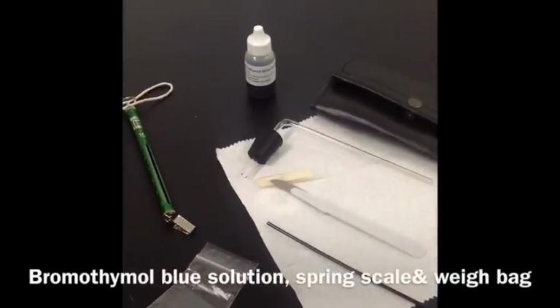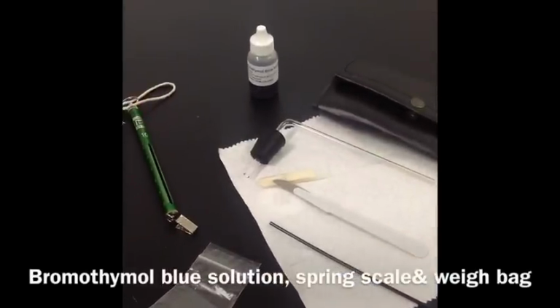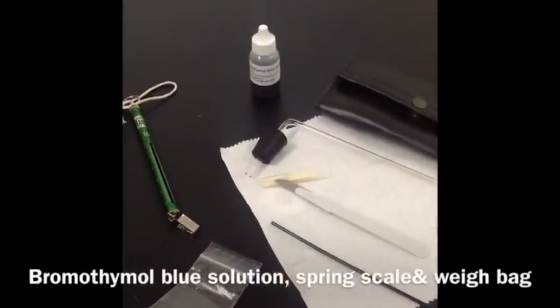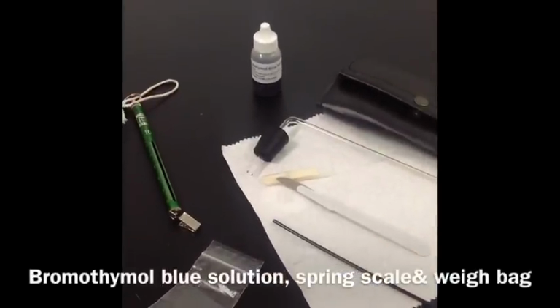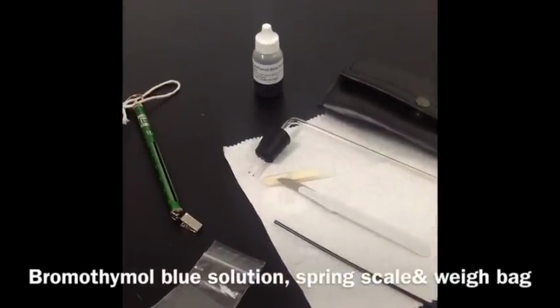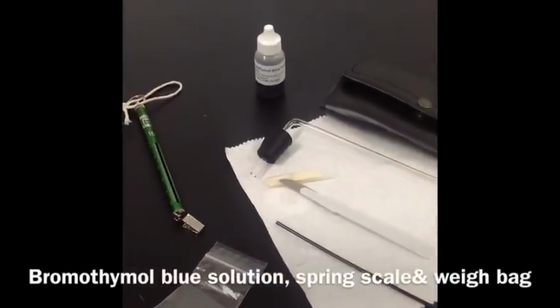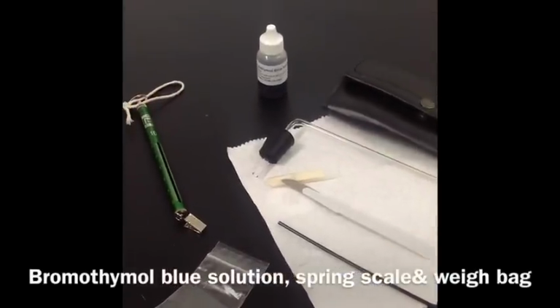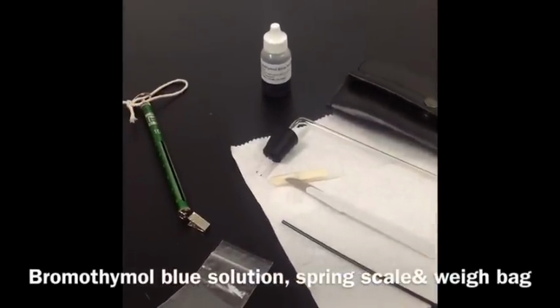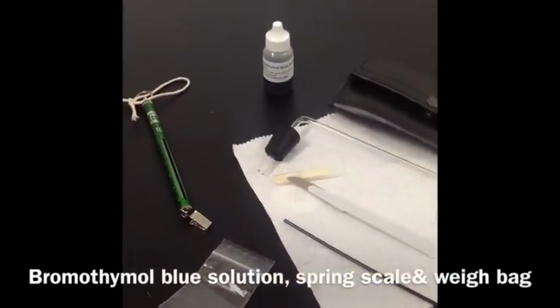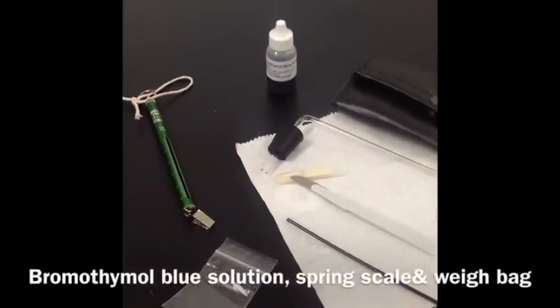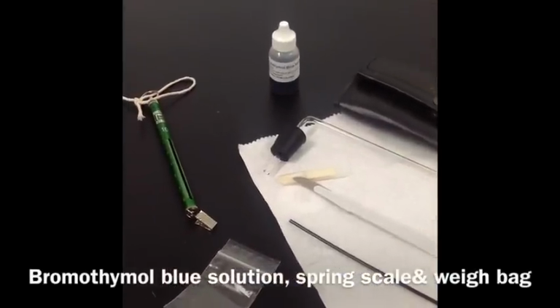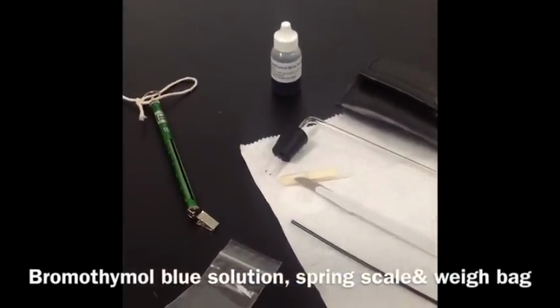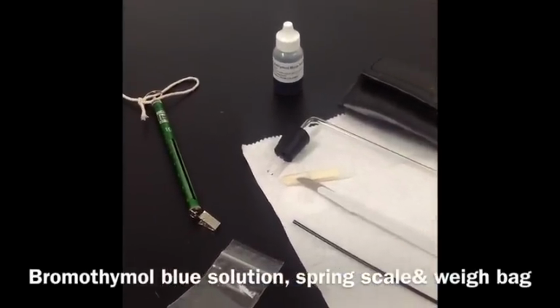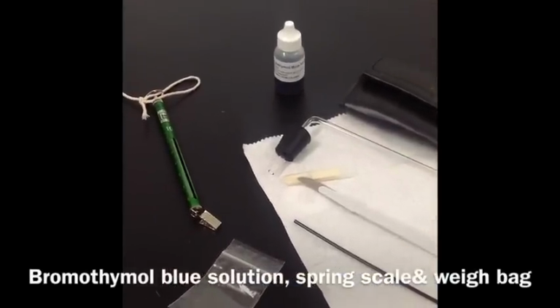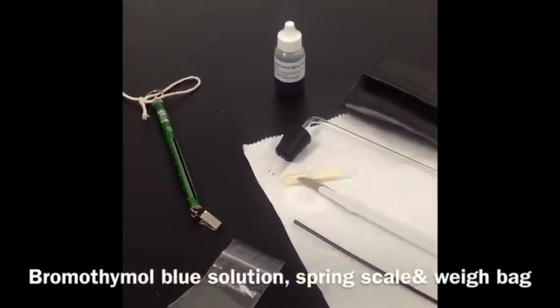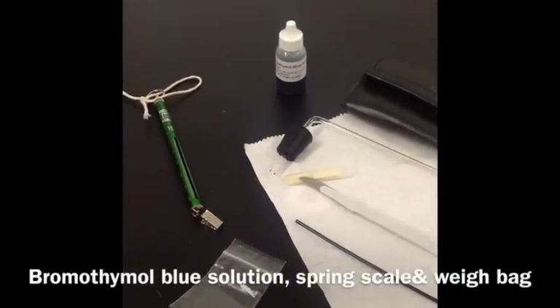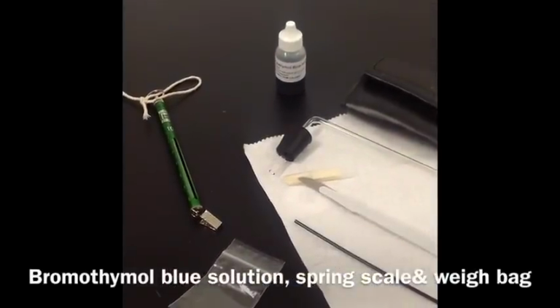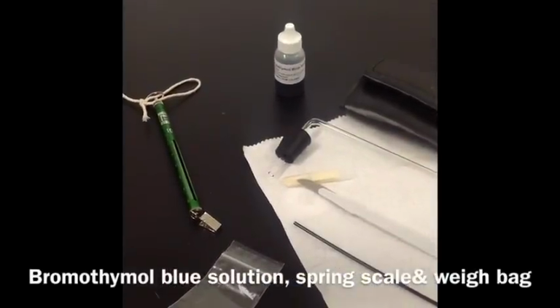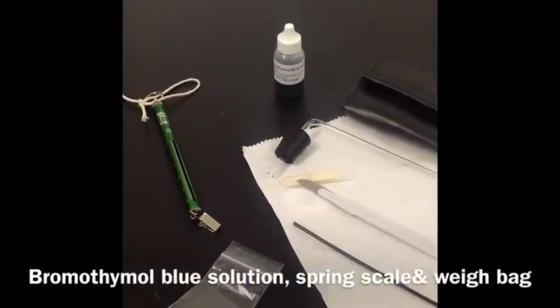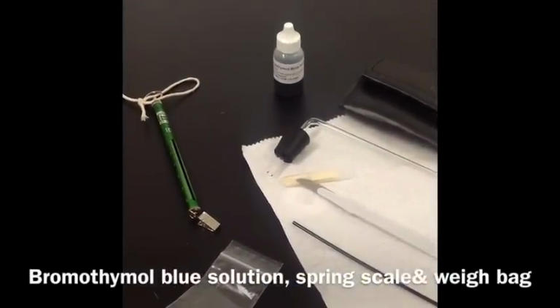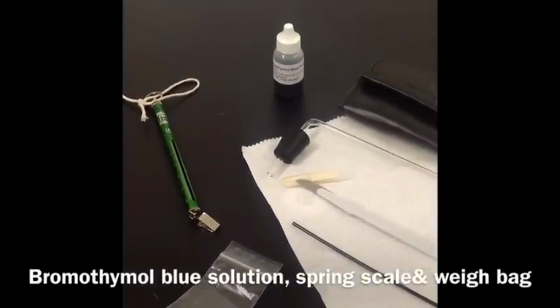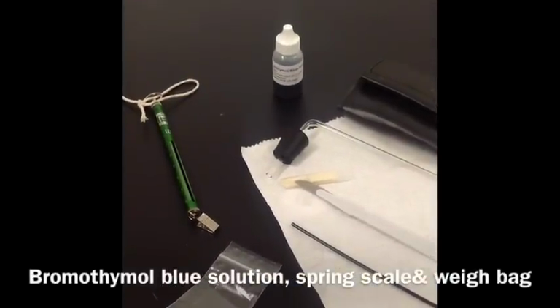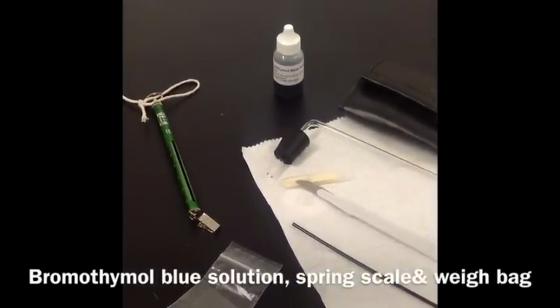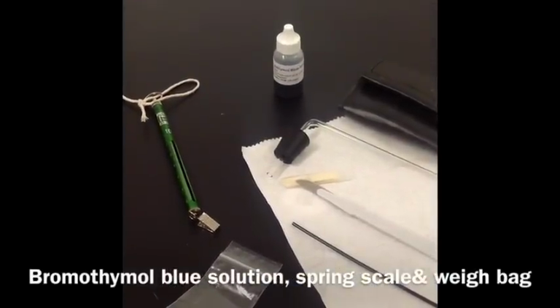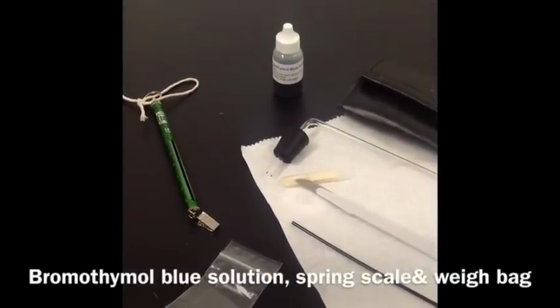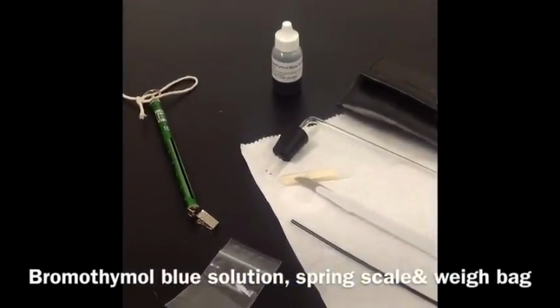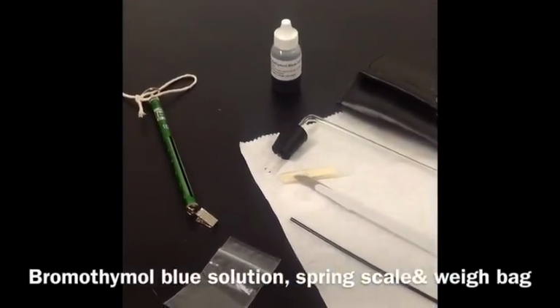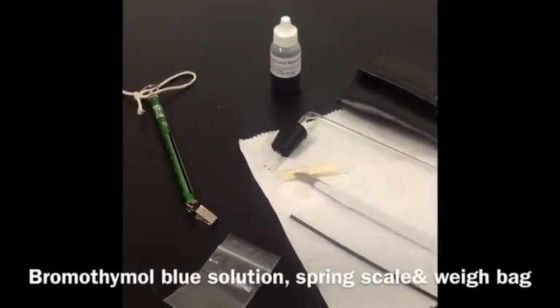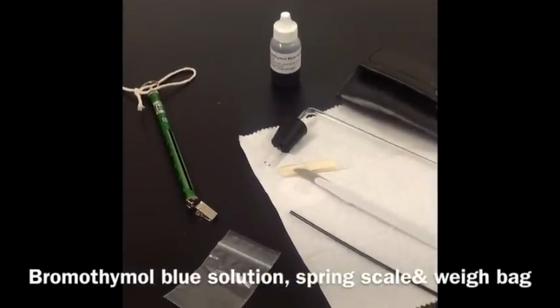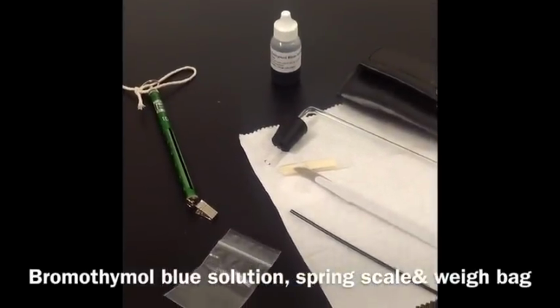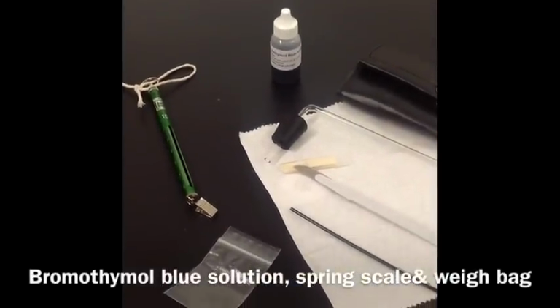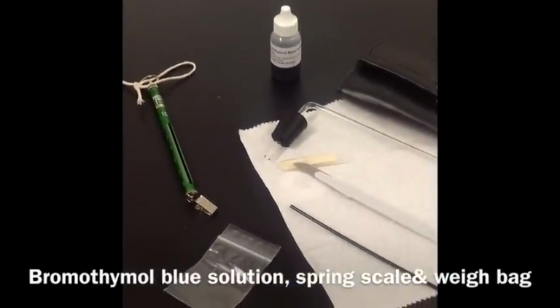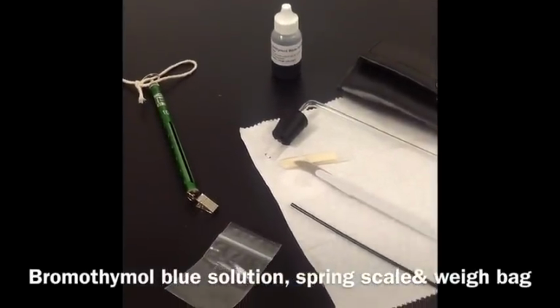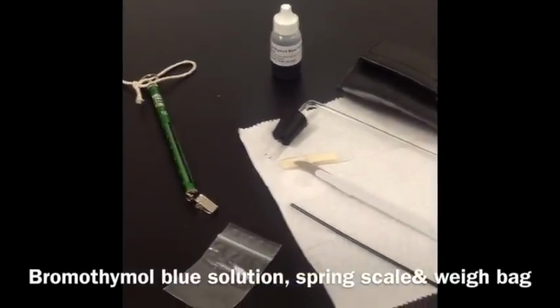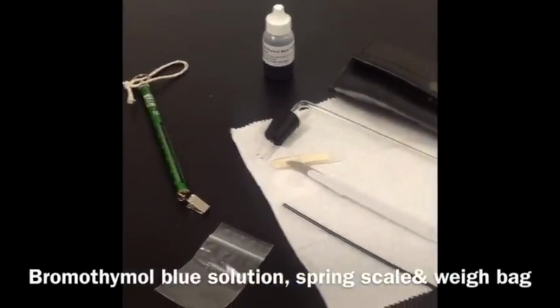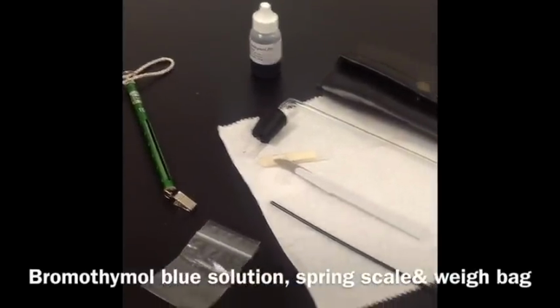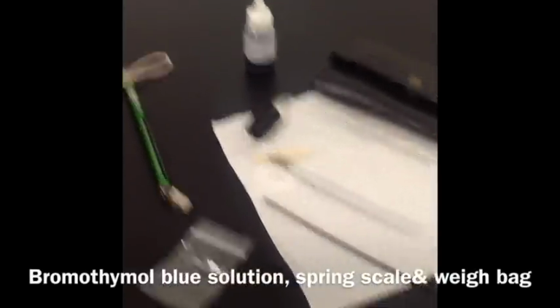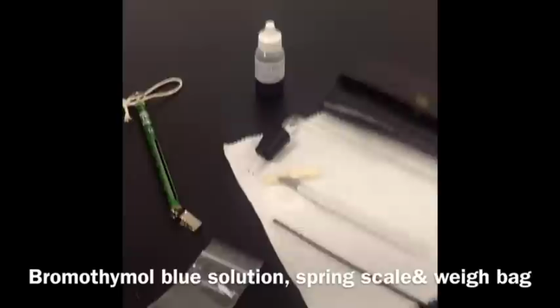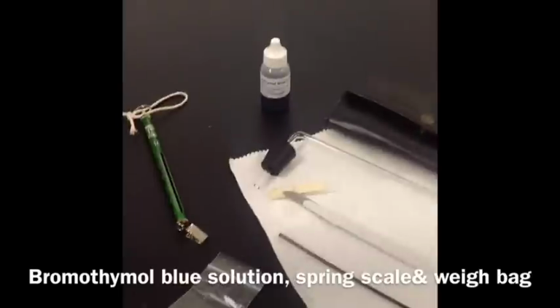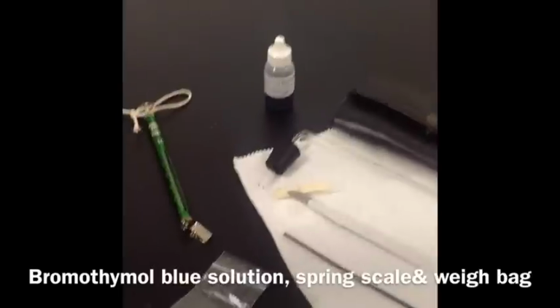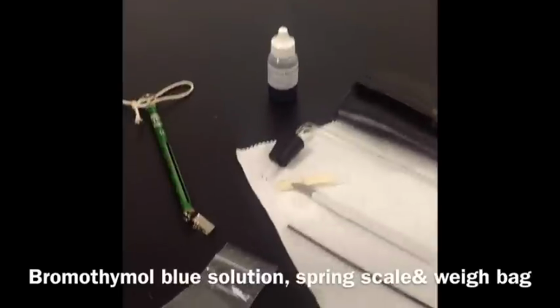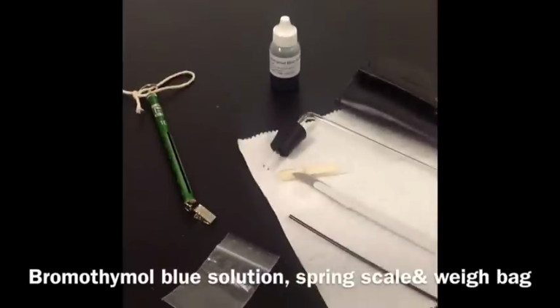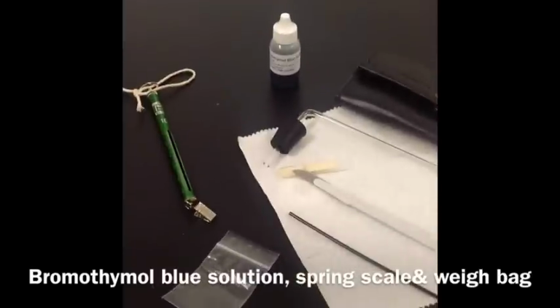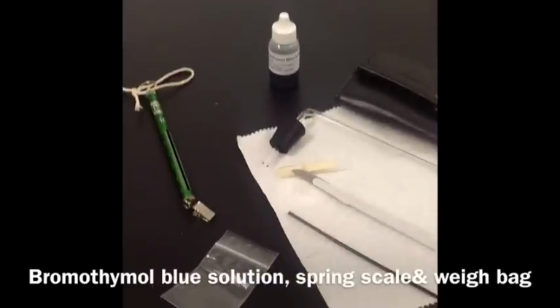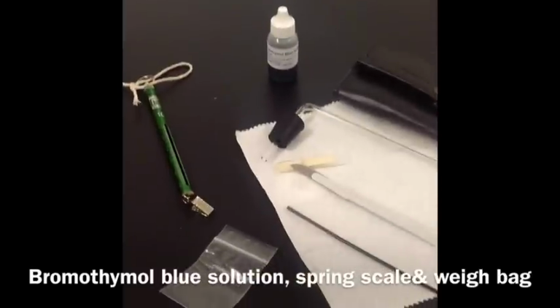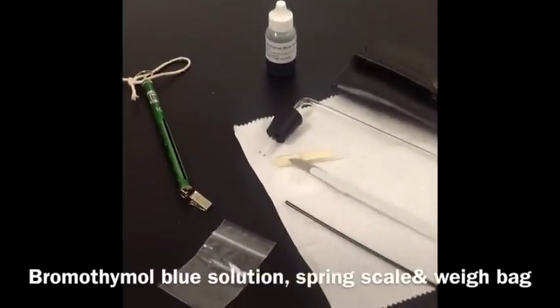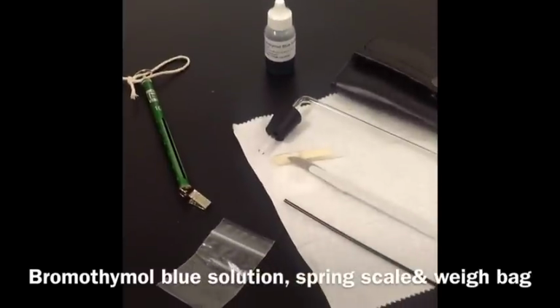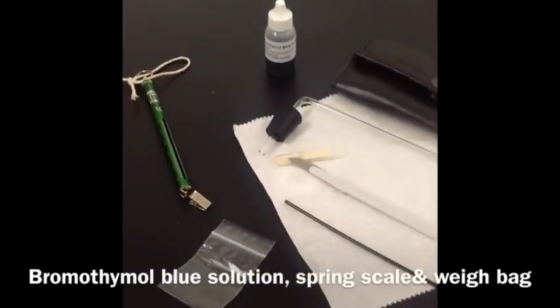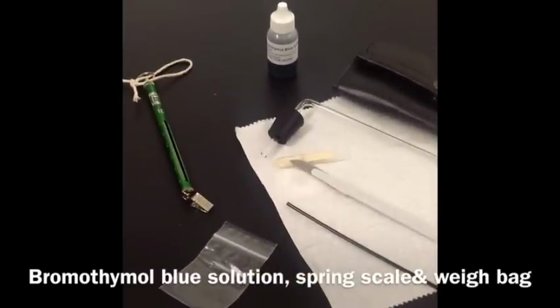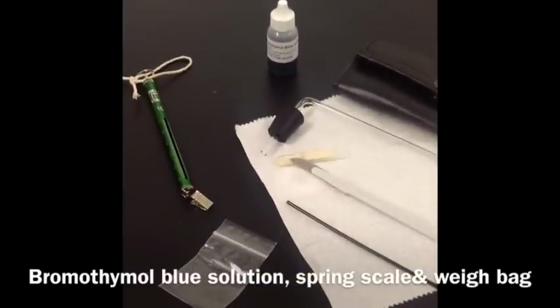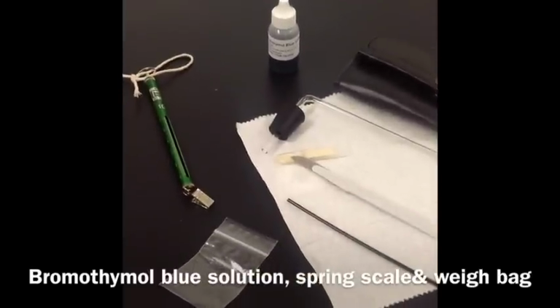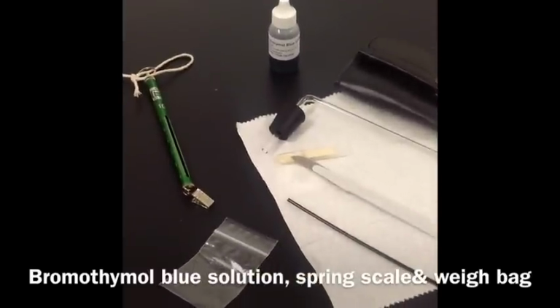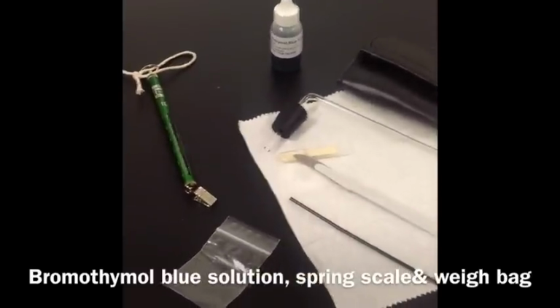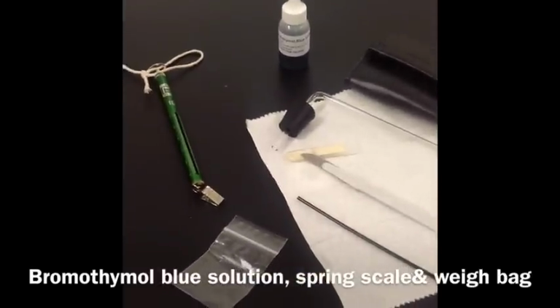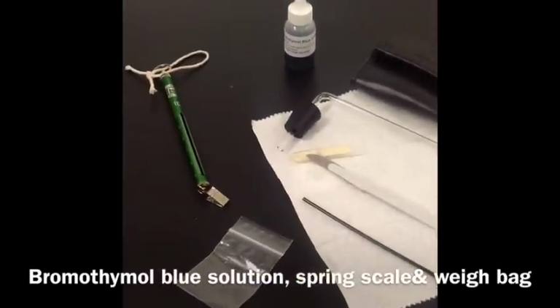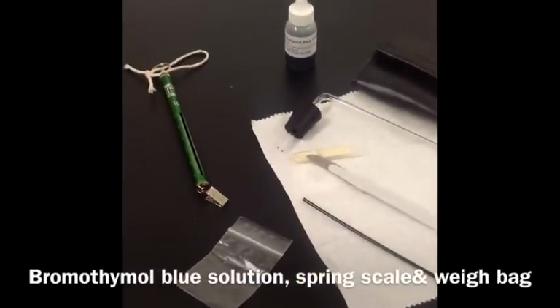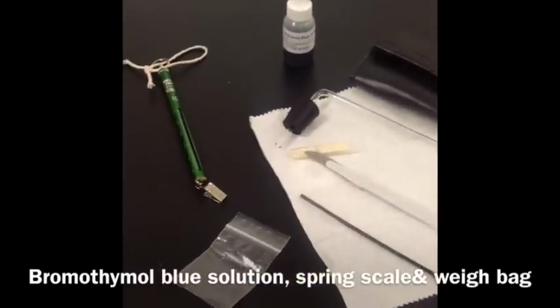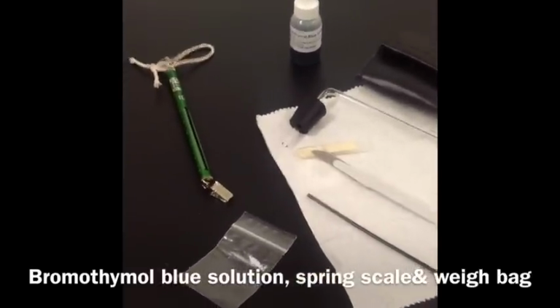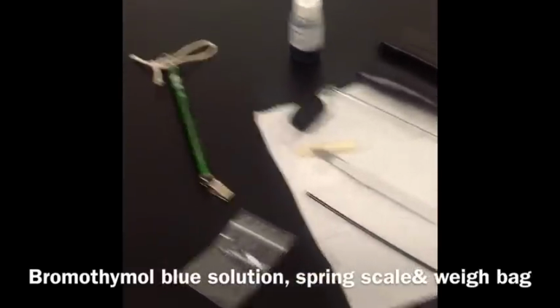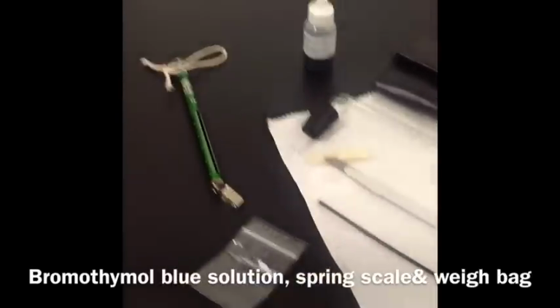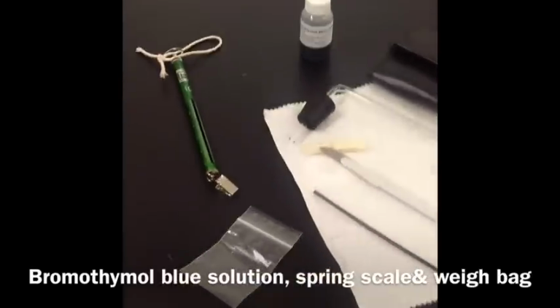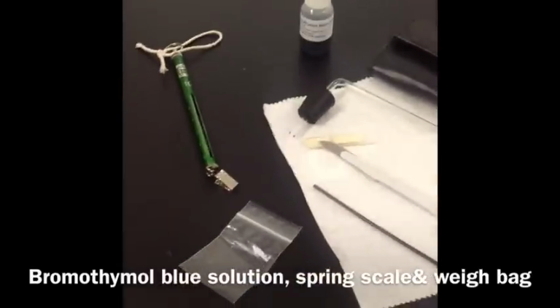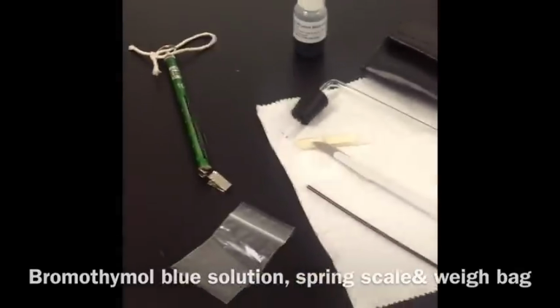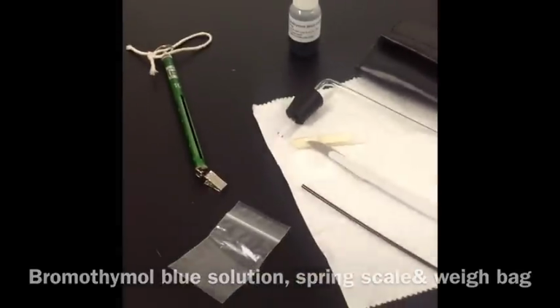The bromothymol blue solution is used in the second half of the experiment. Be sure to have your spring scale and weighing bag handy.